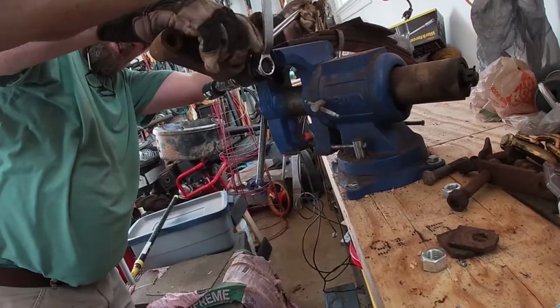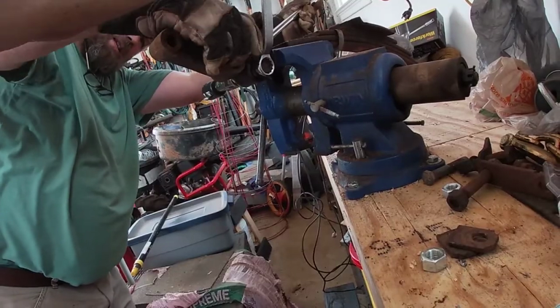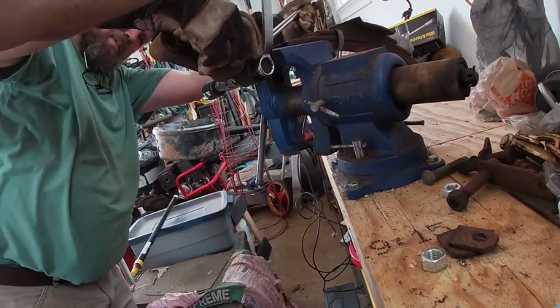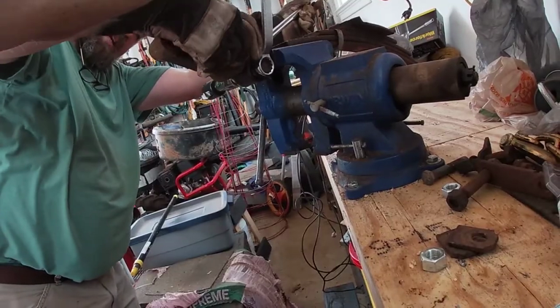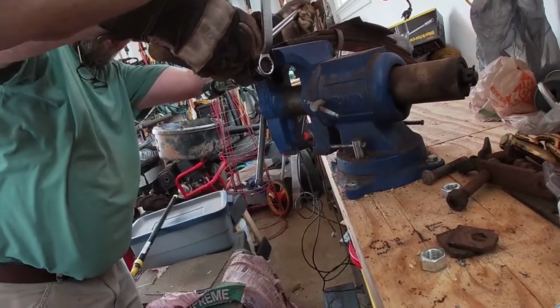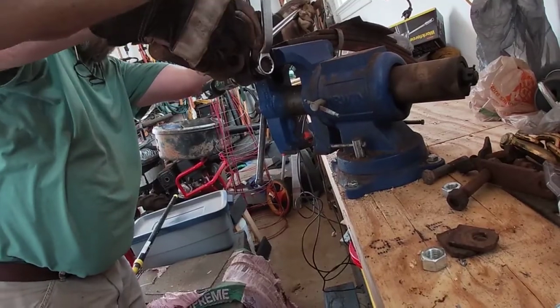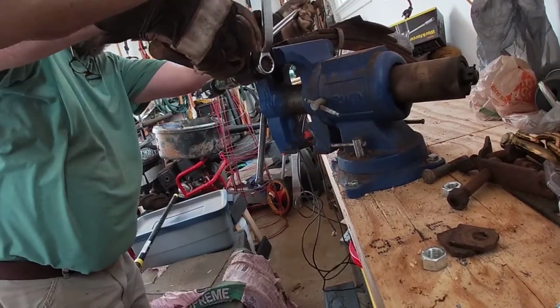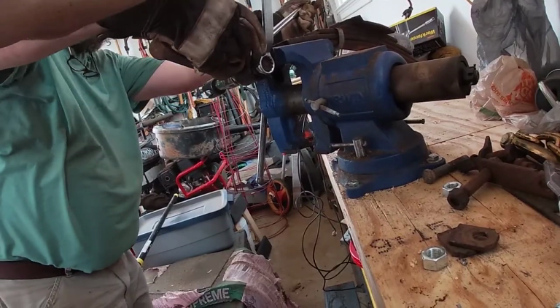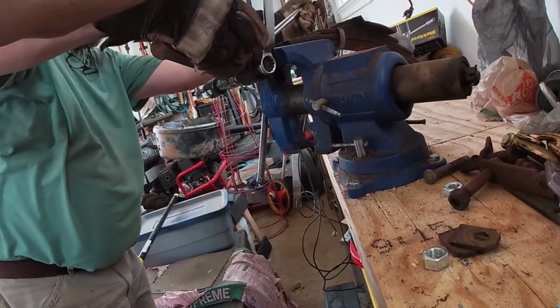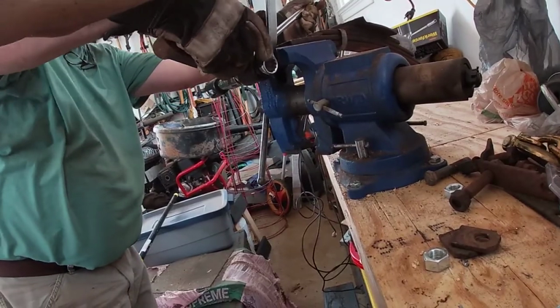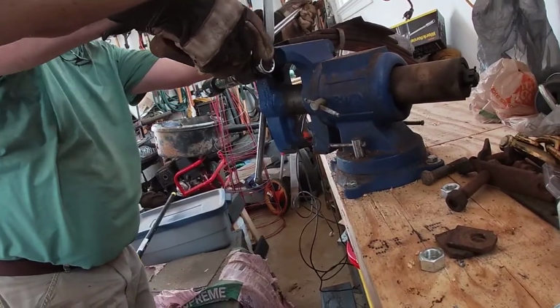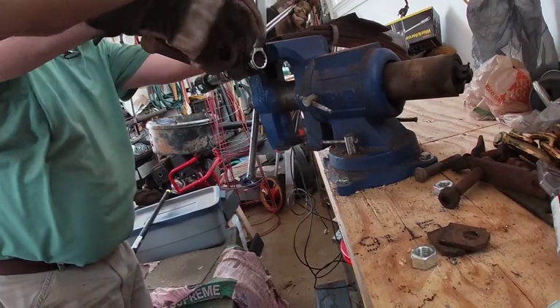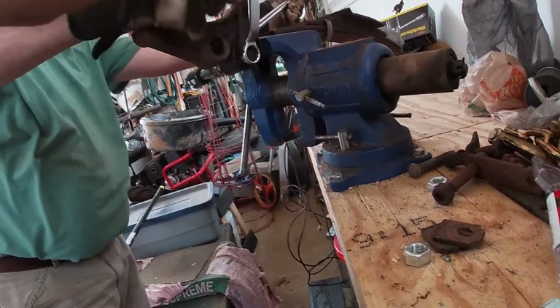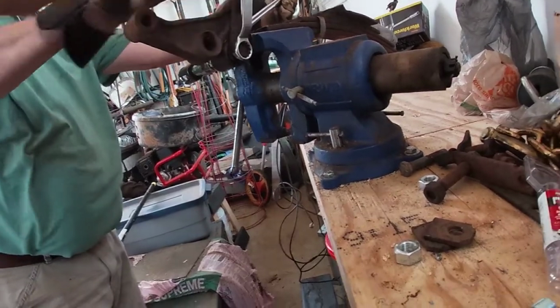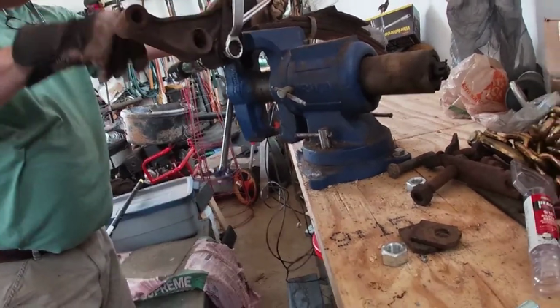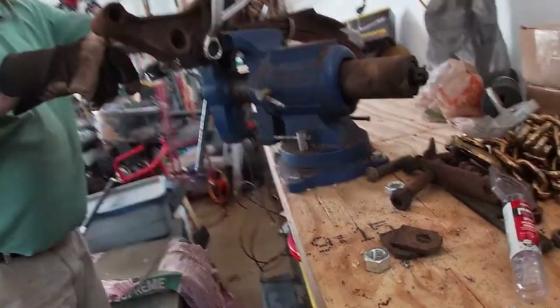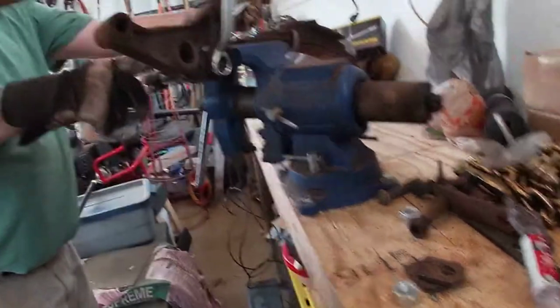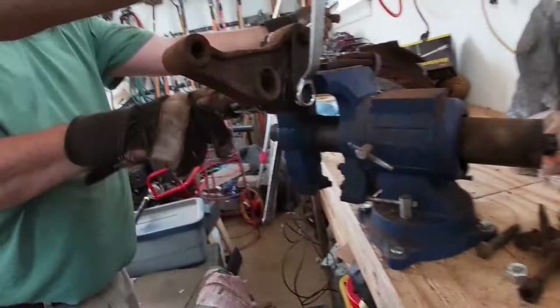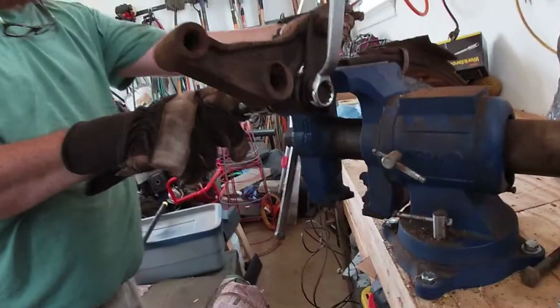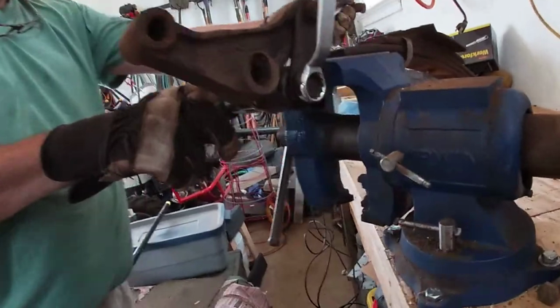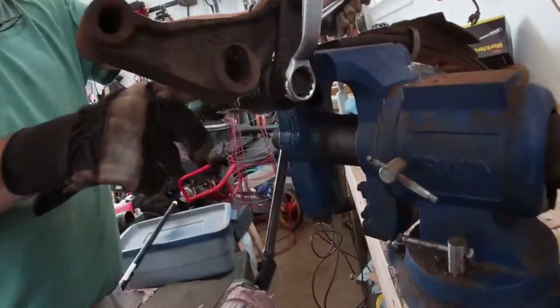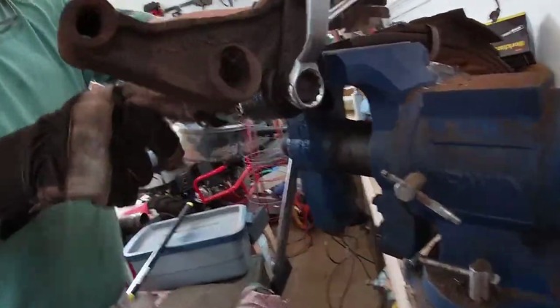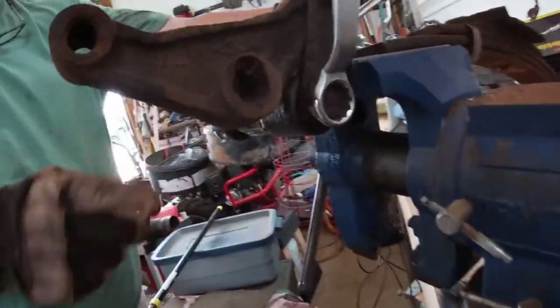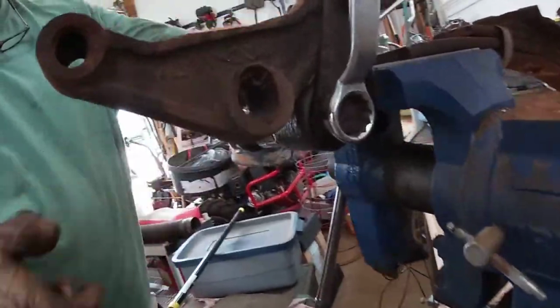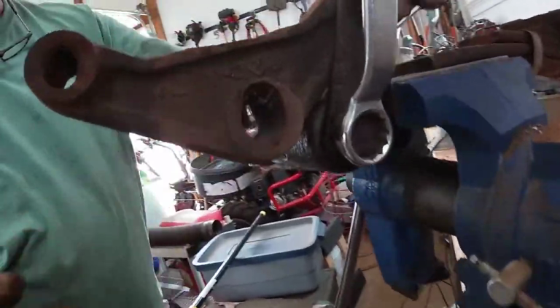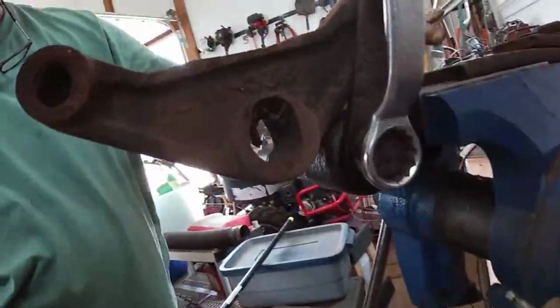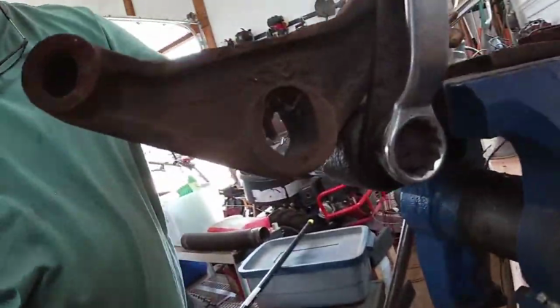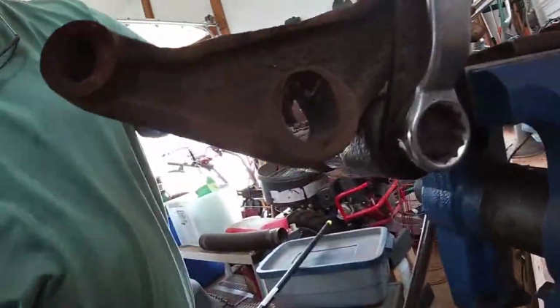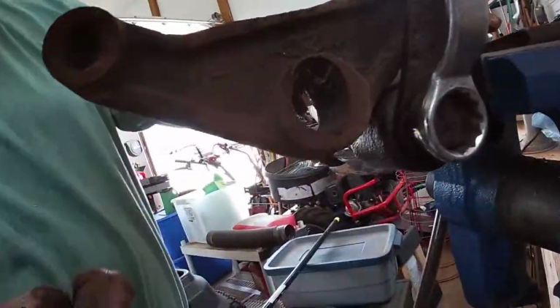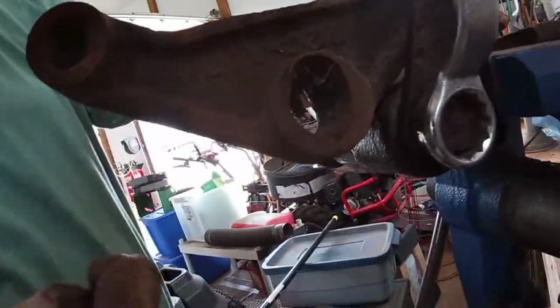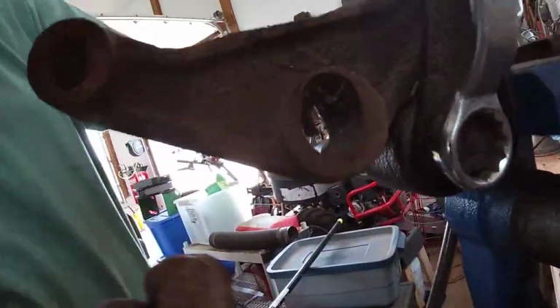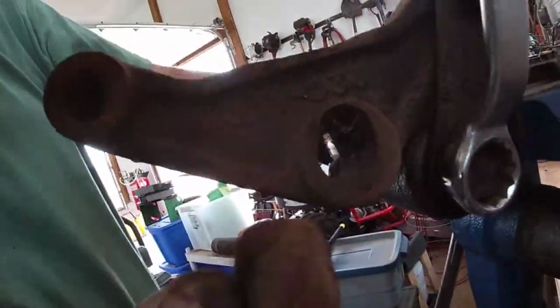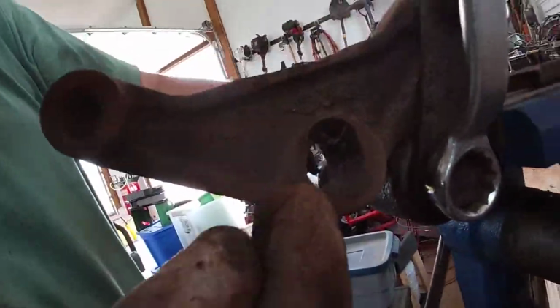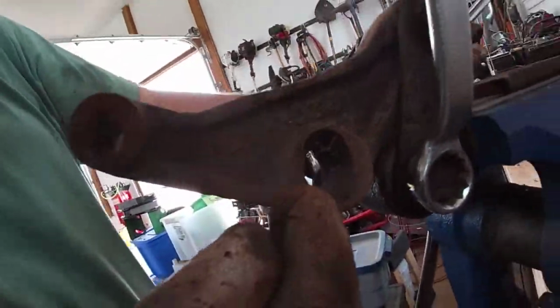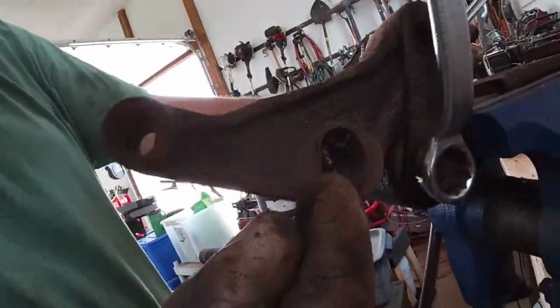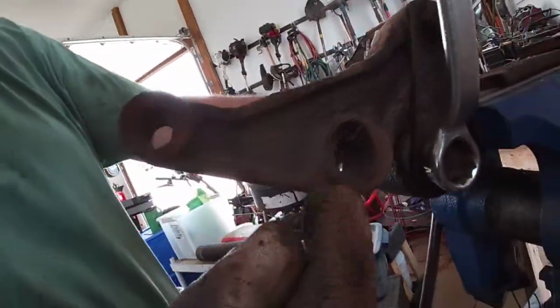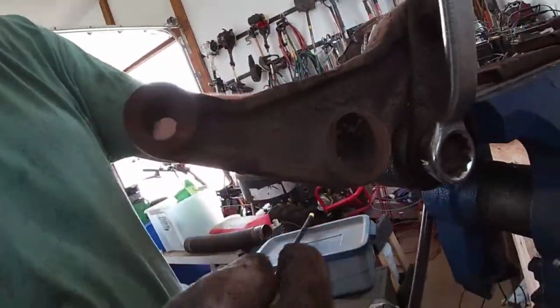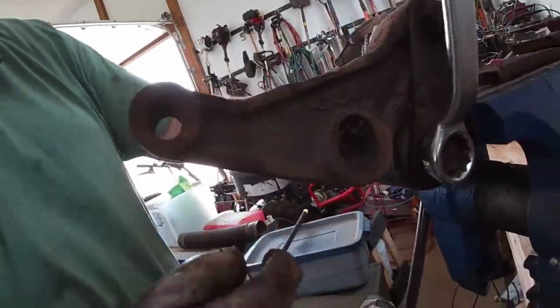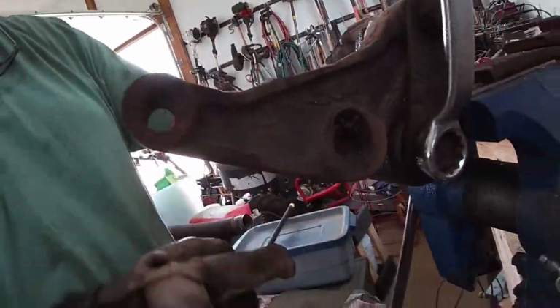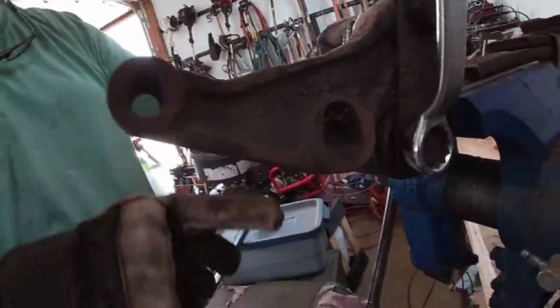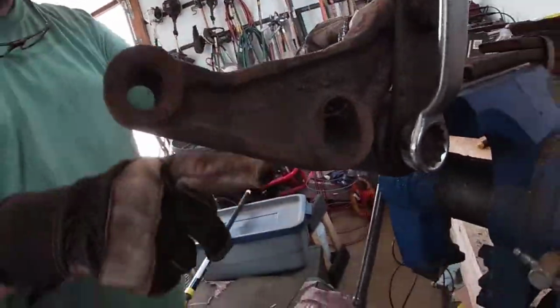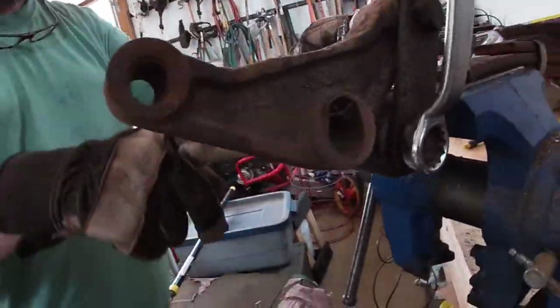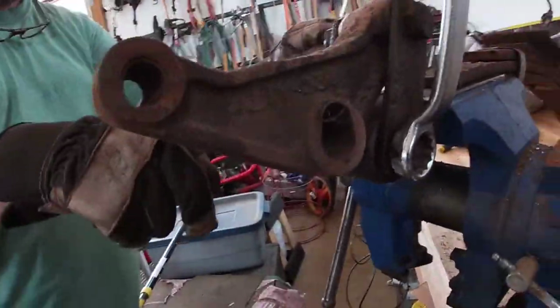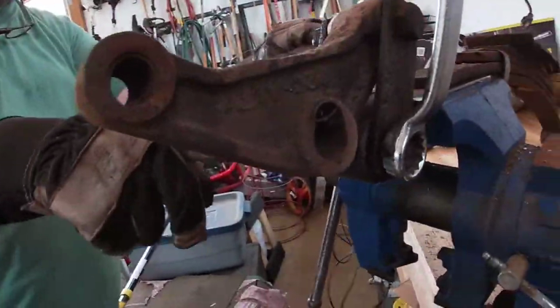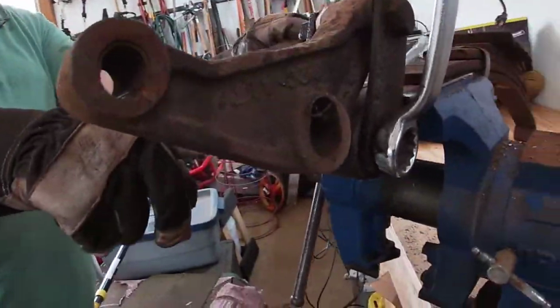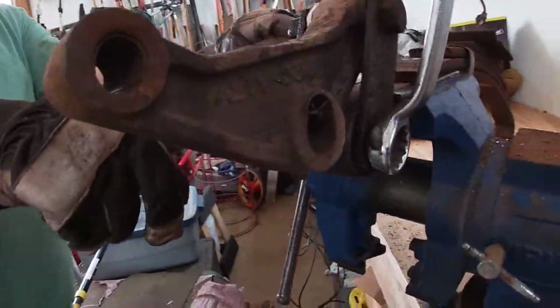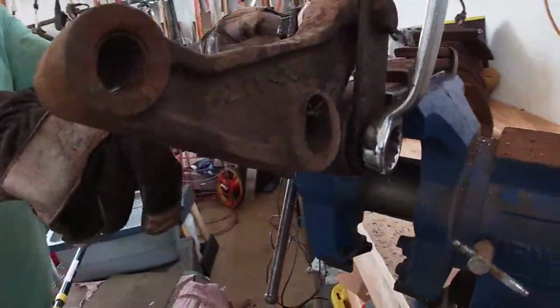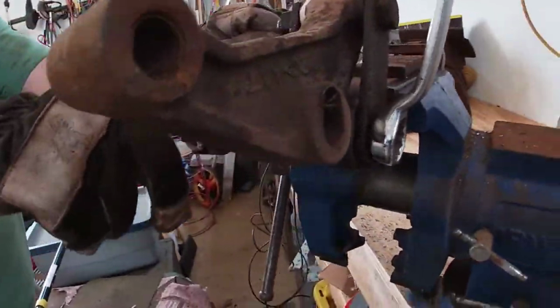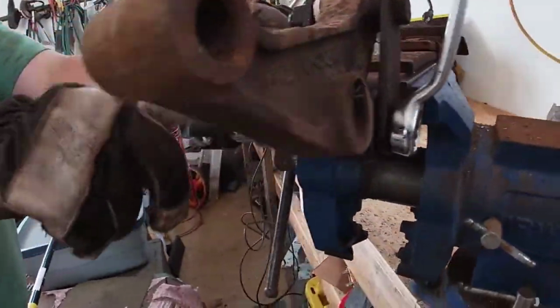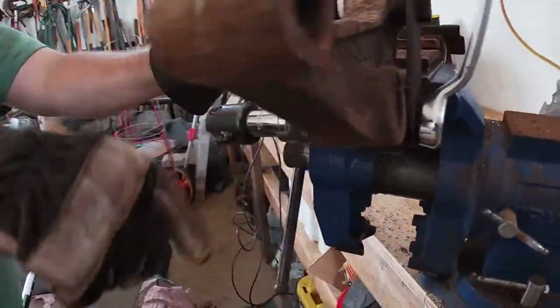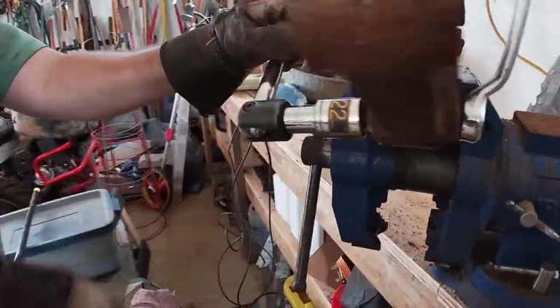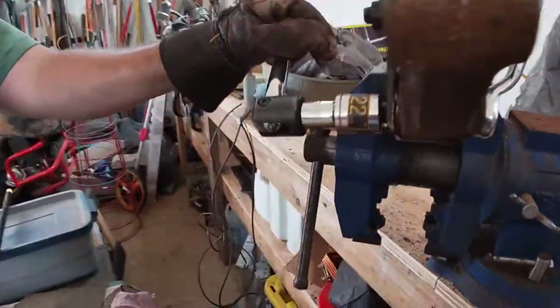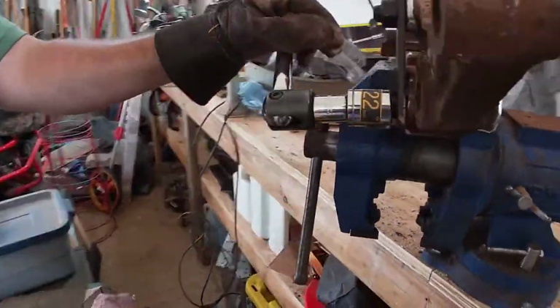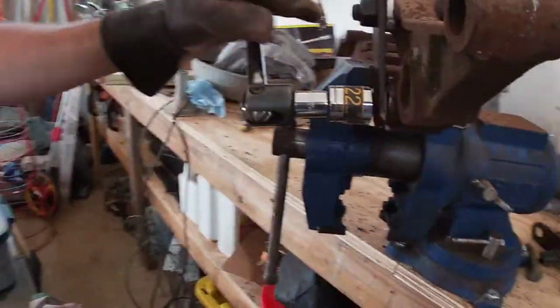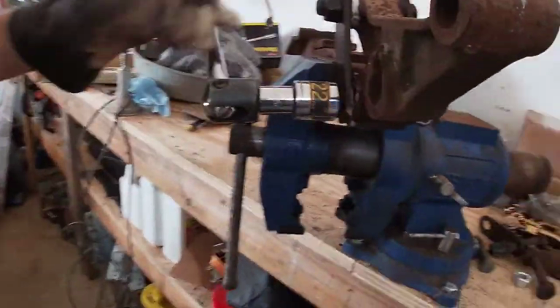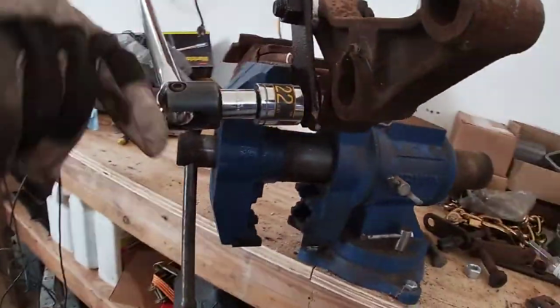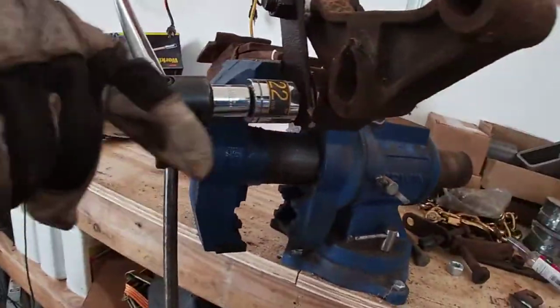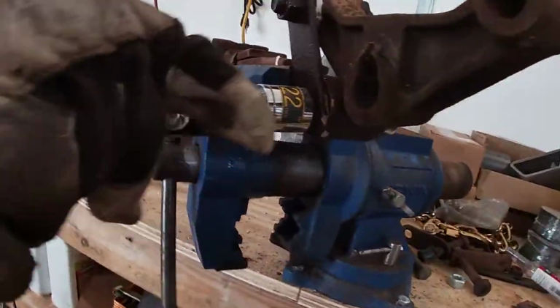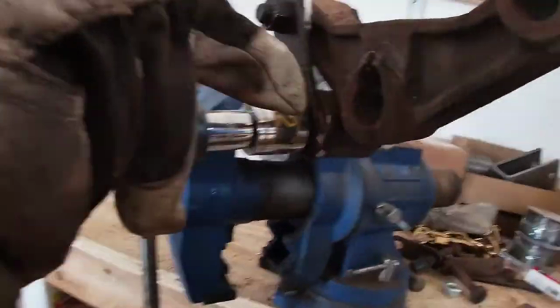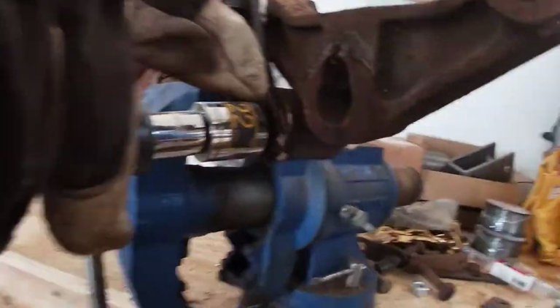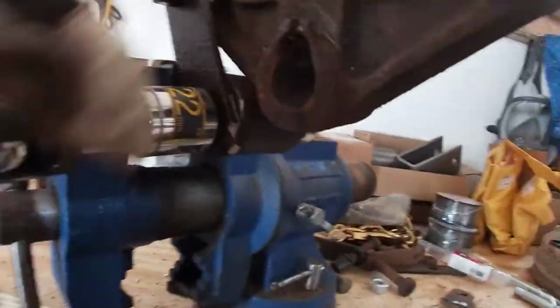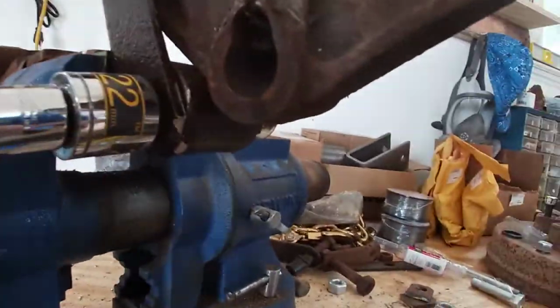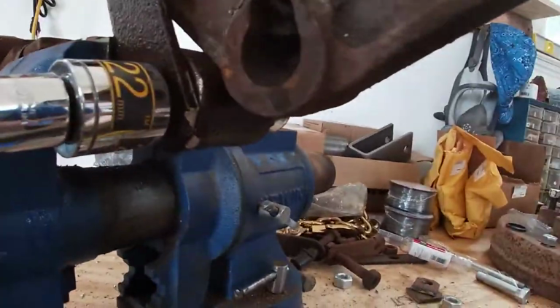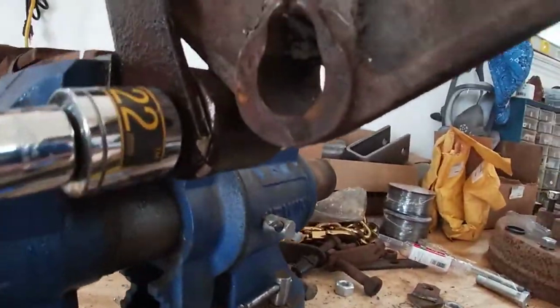Wow, look at this back here. Did you see this? Look how worn that is — how worn out it is, and then backing this back. How worn that is.